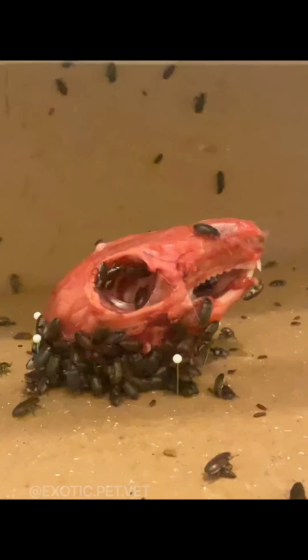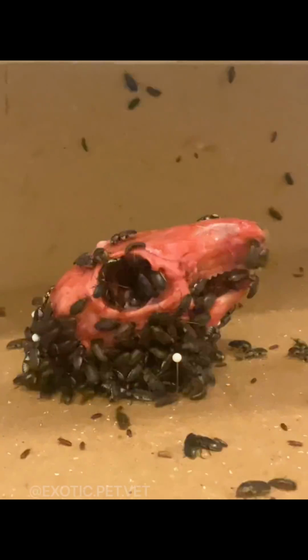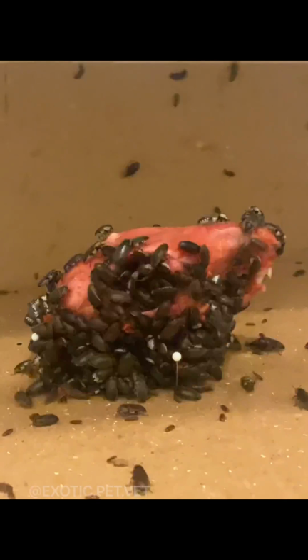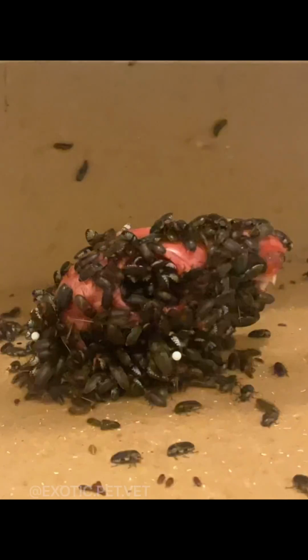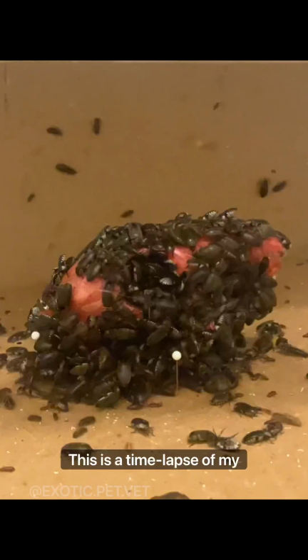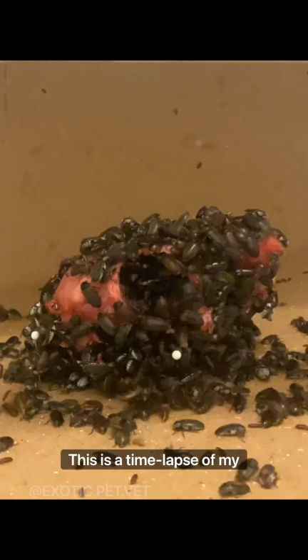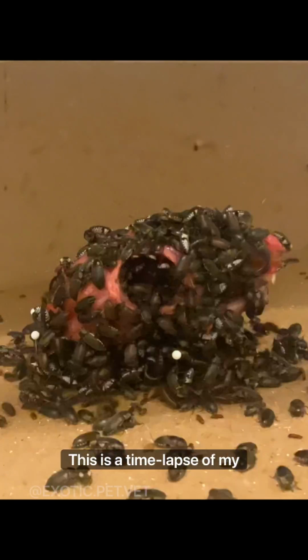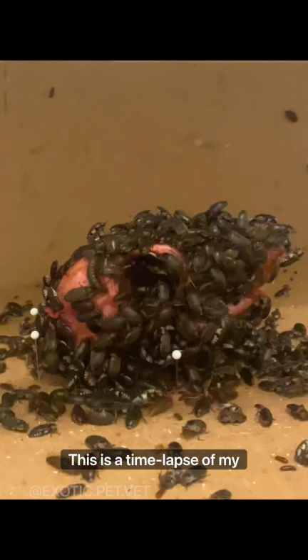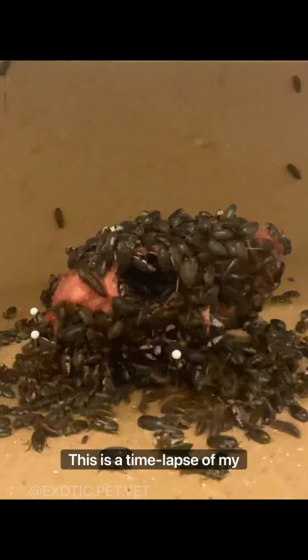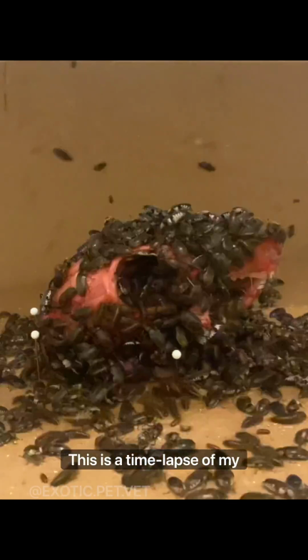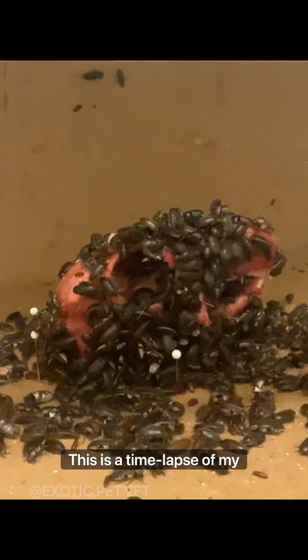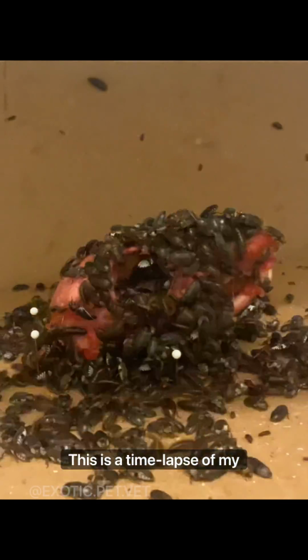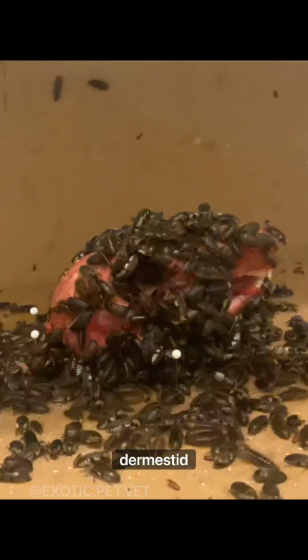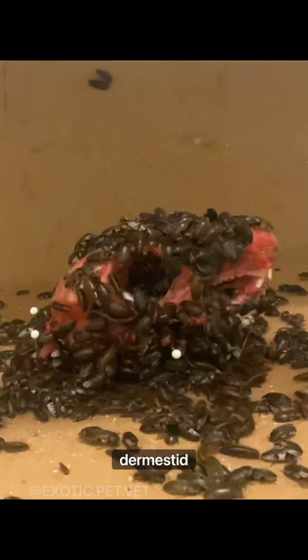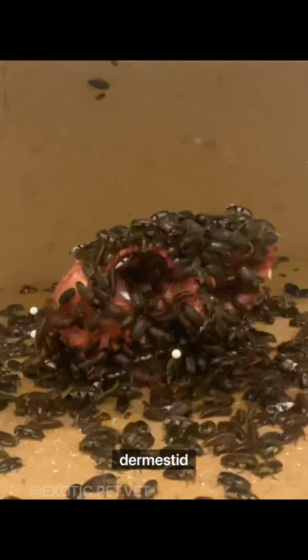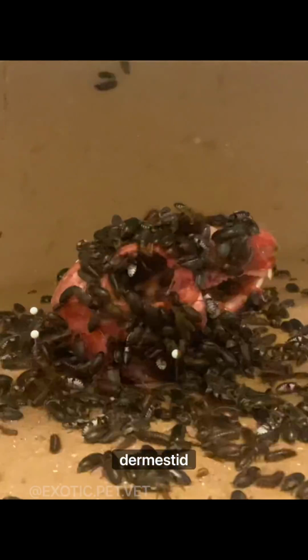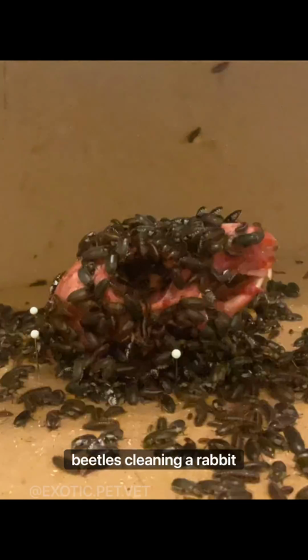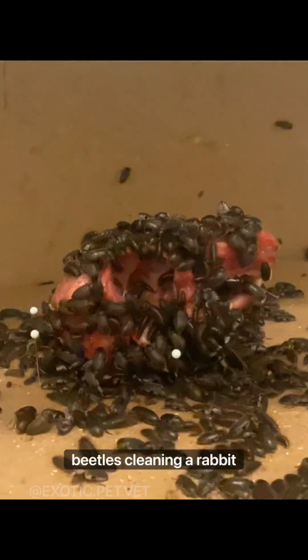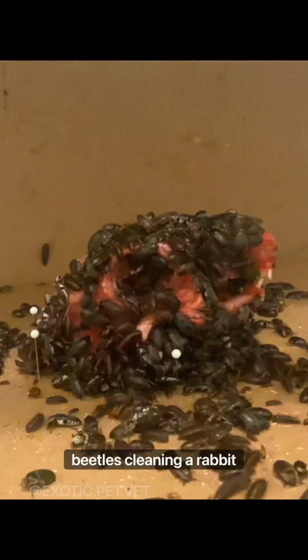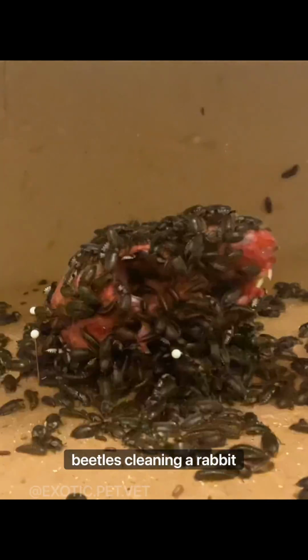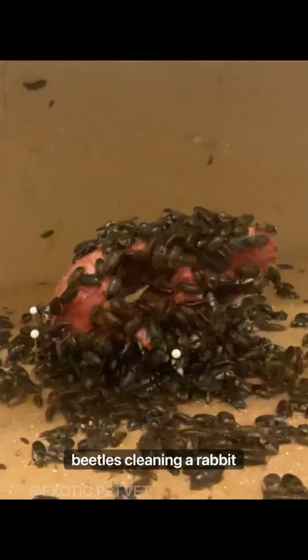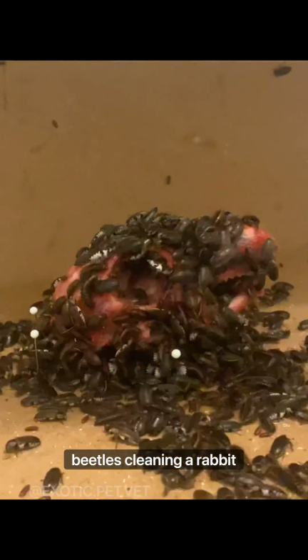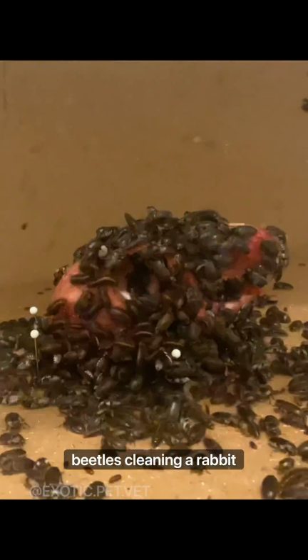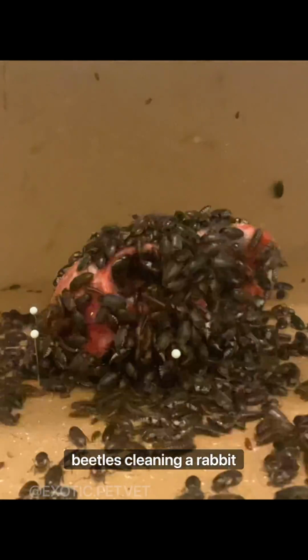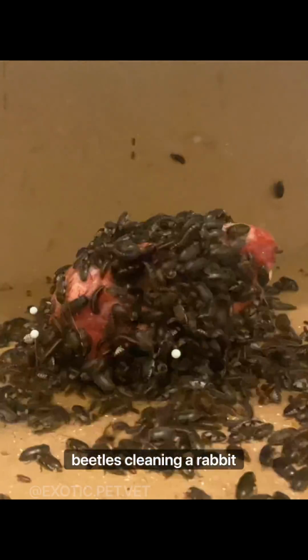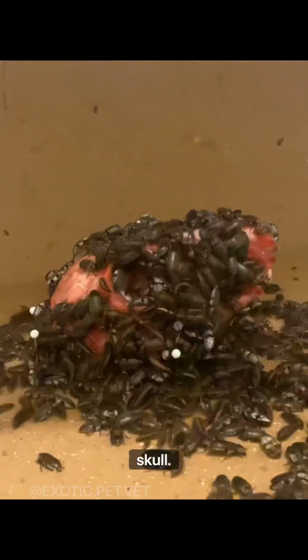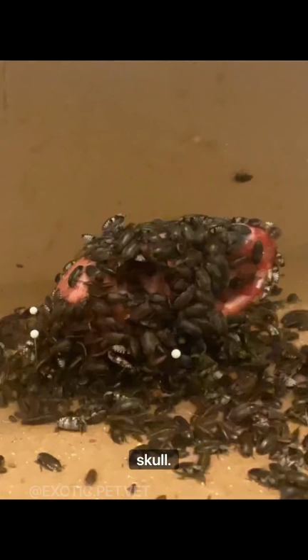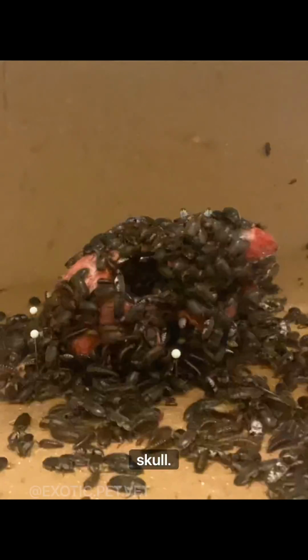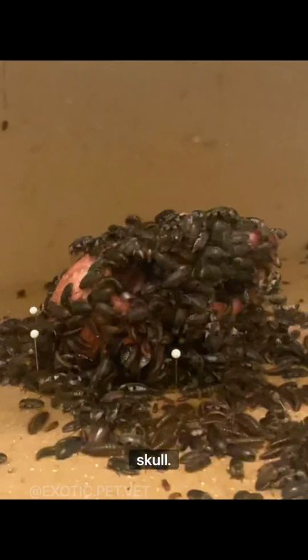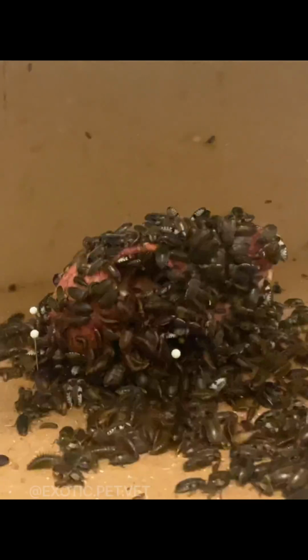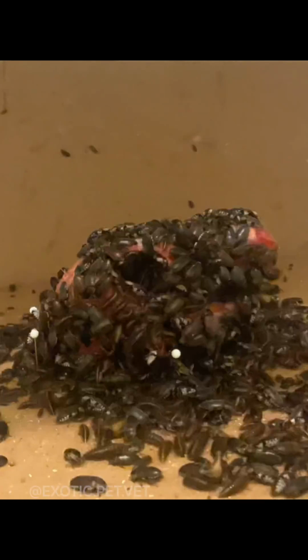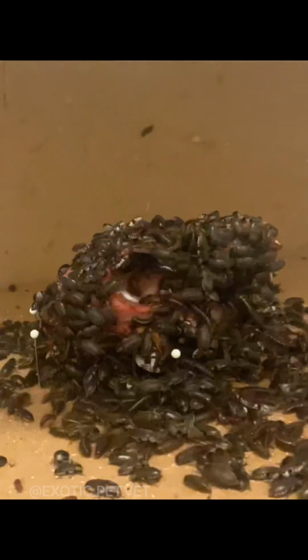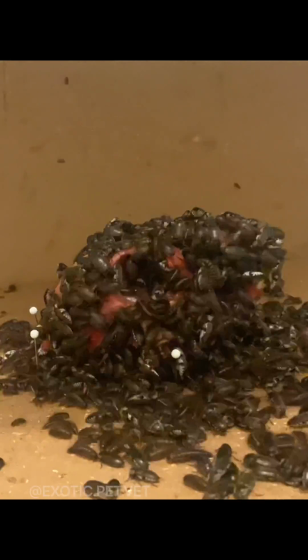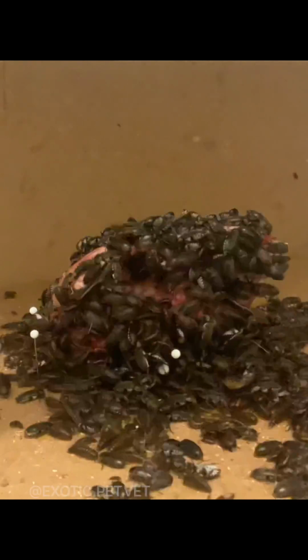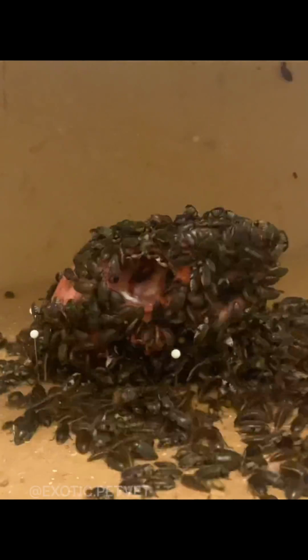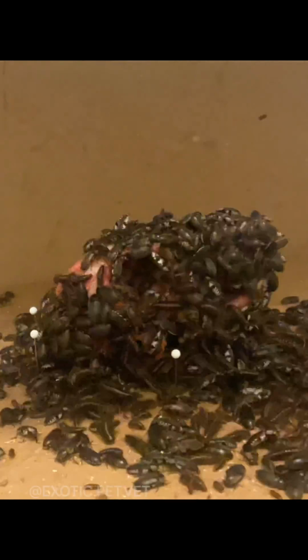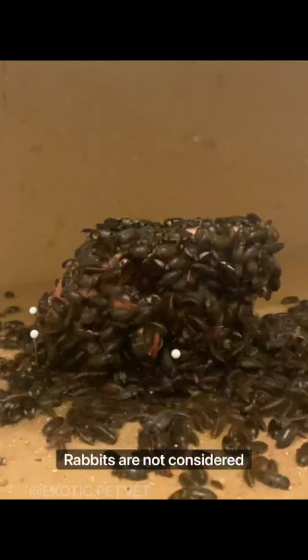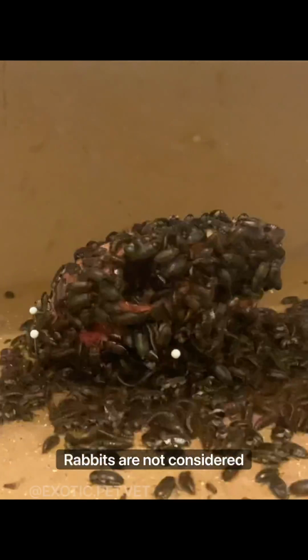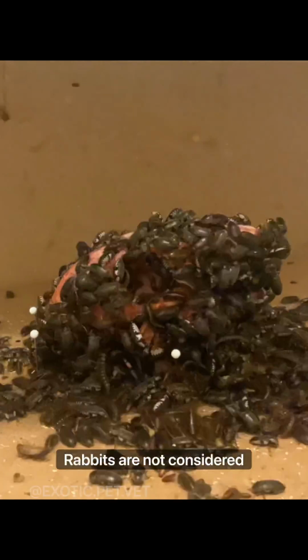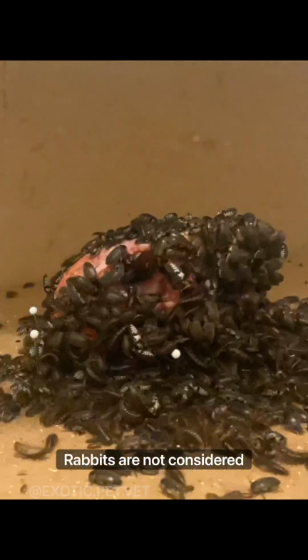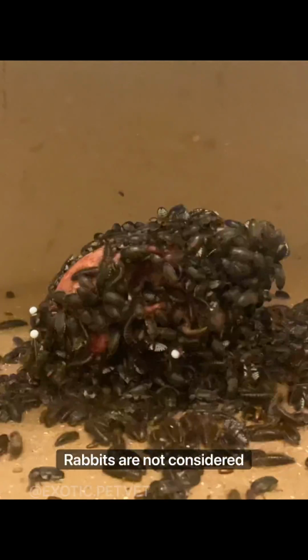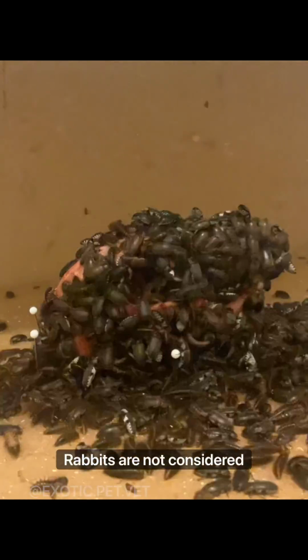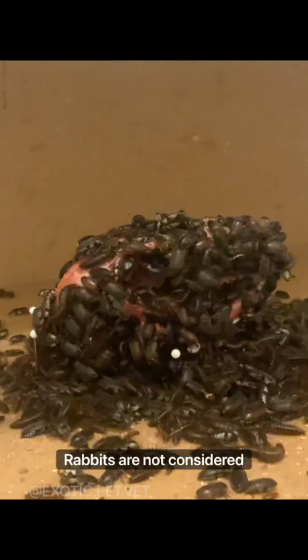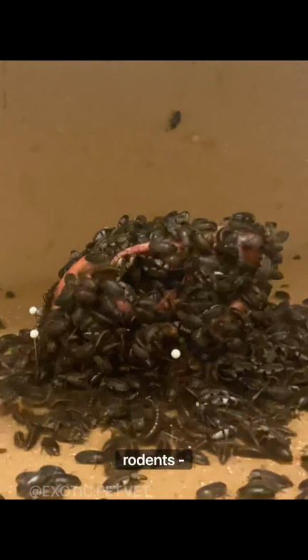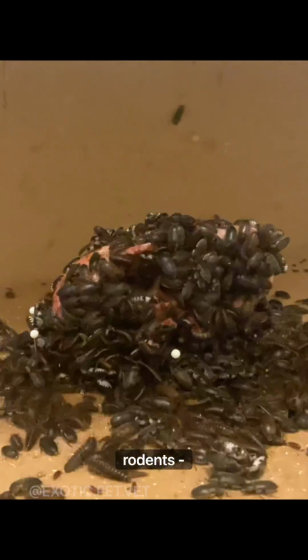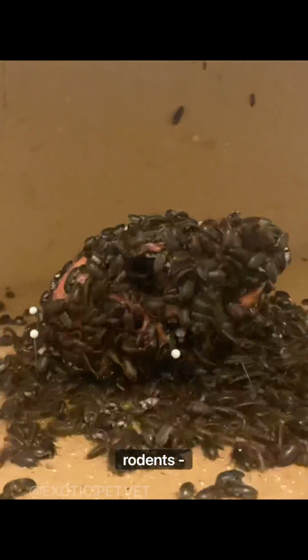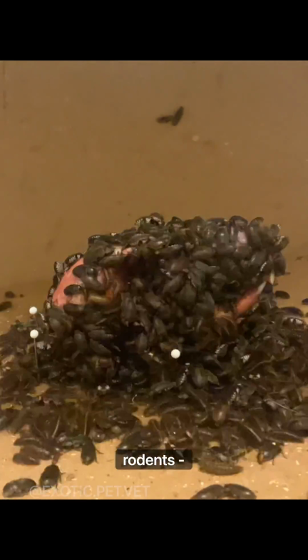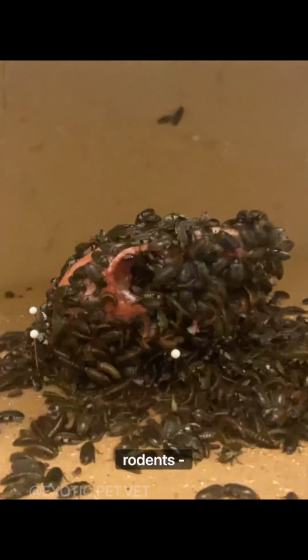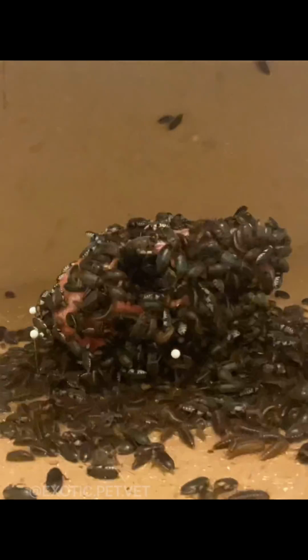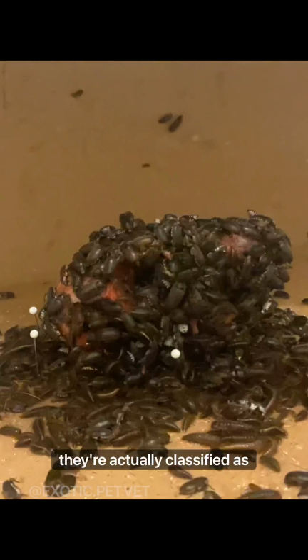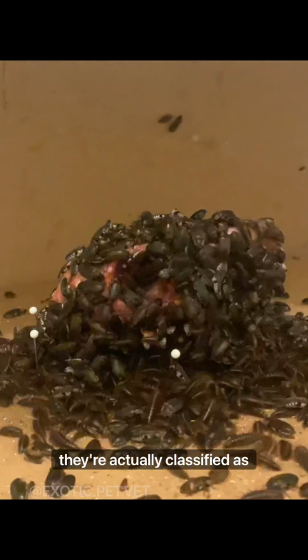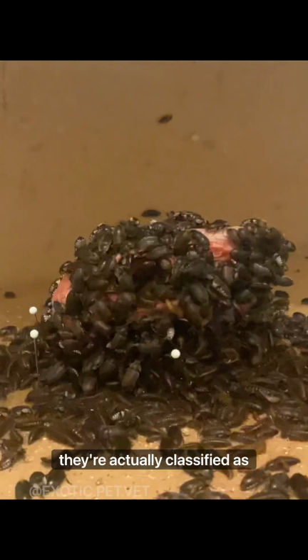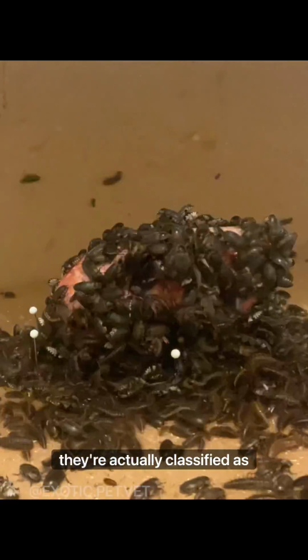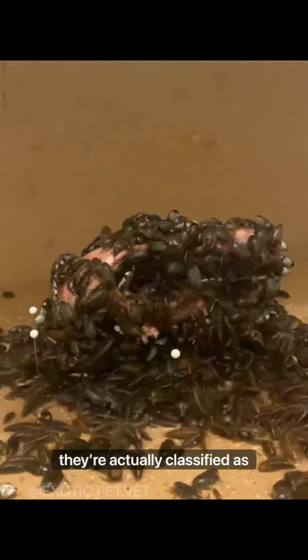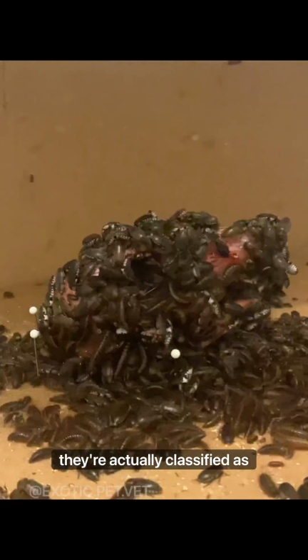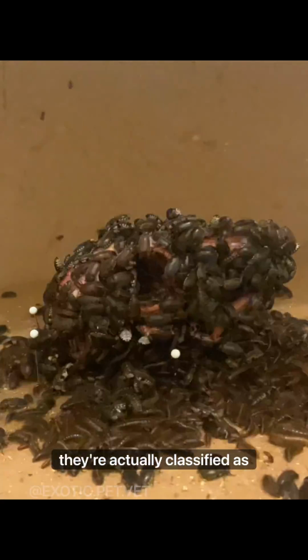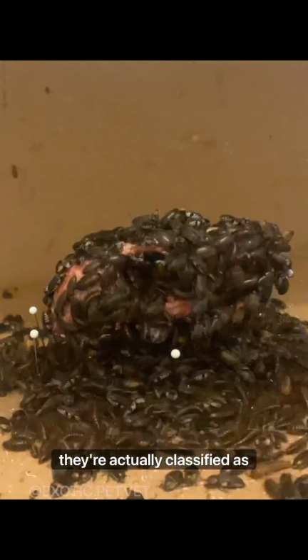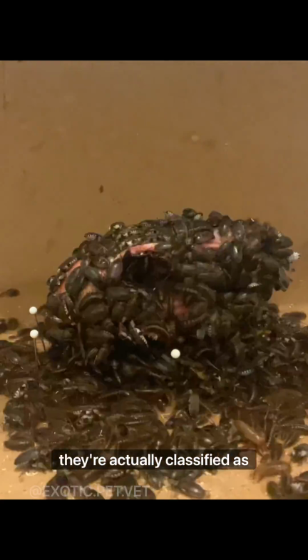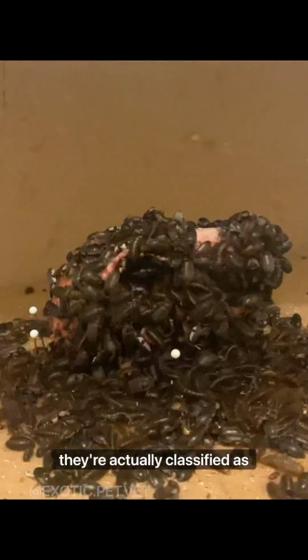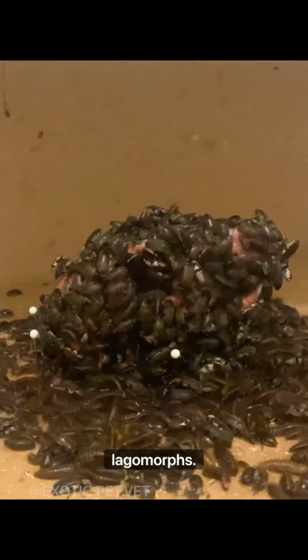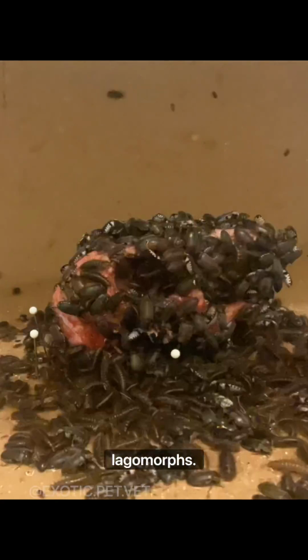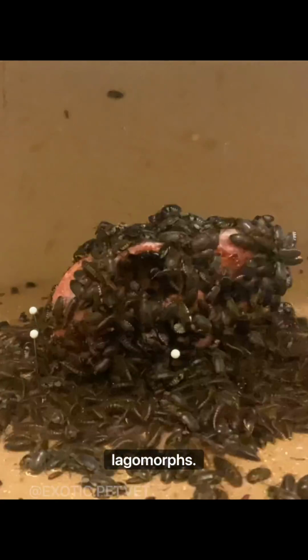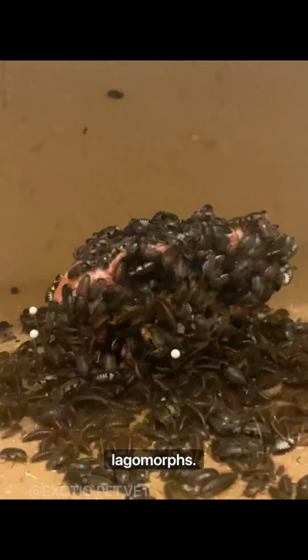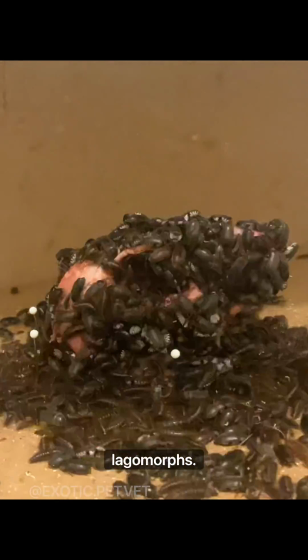This is a time-lapse of my dermestid beetles cleaning a rabbit skull. Rabbits are not considered rodents — they're actually classified as lagomorphs.